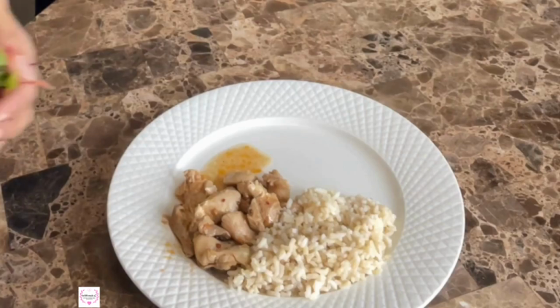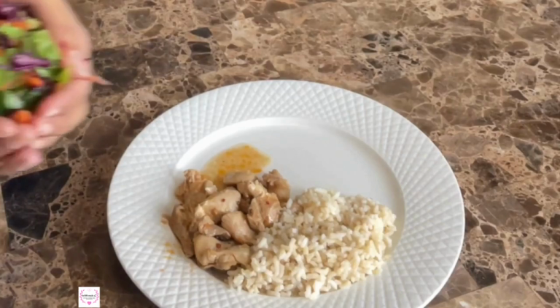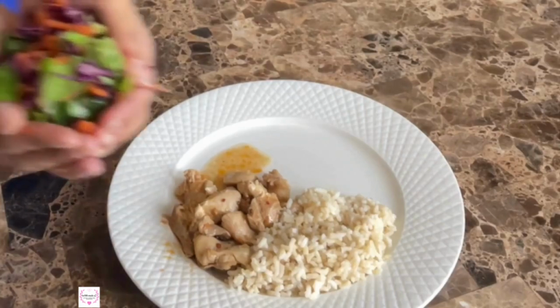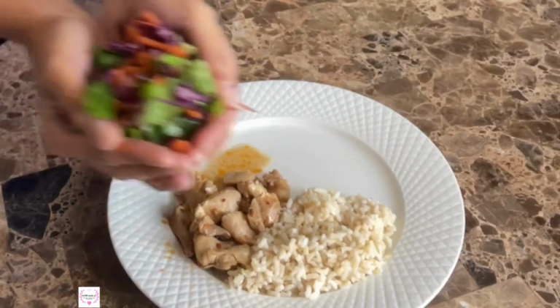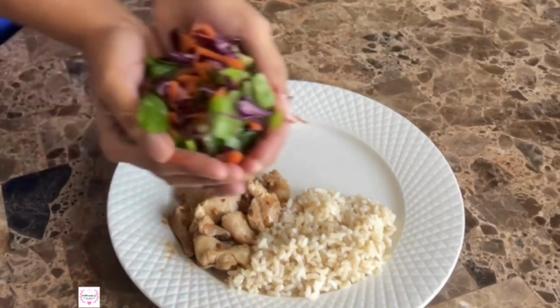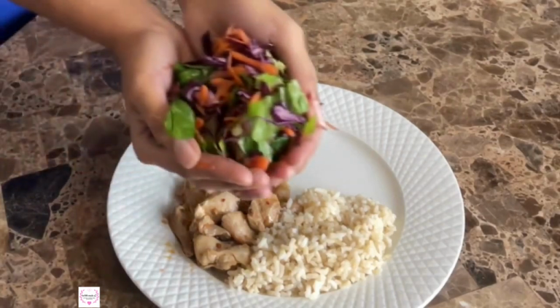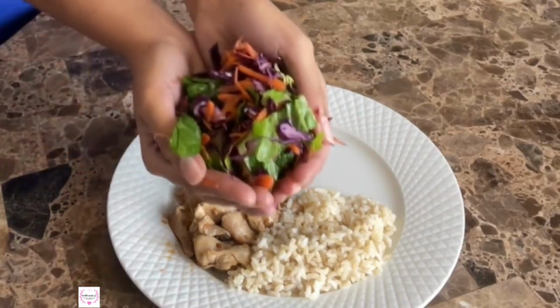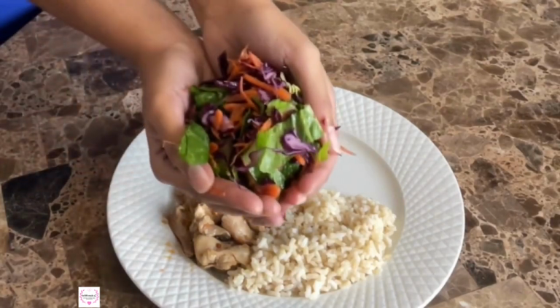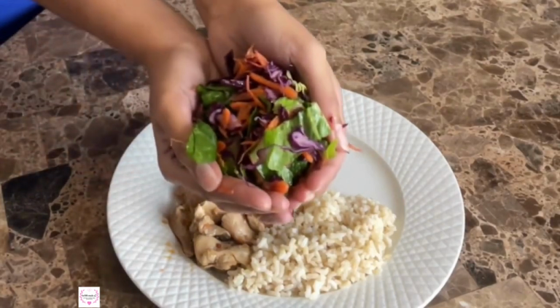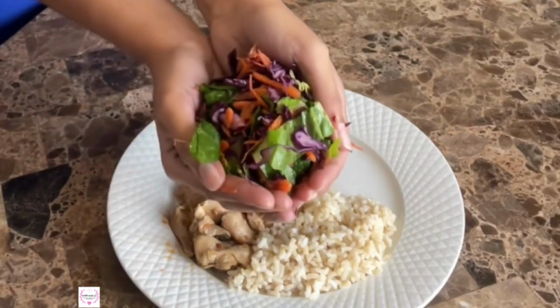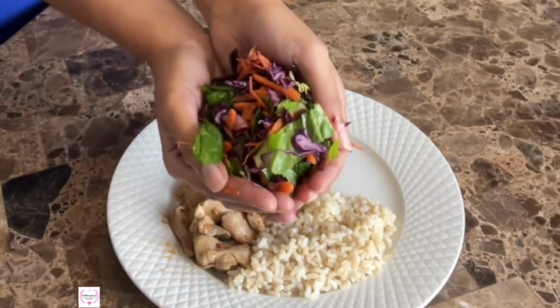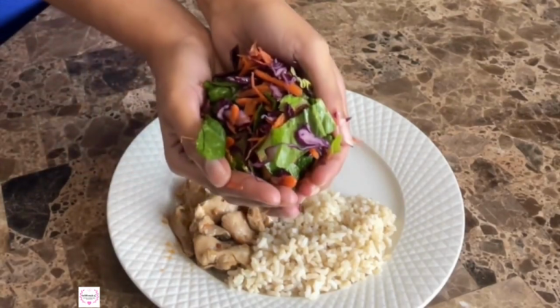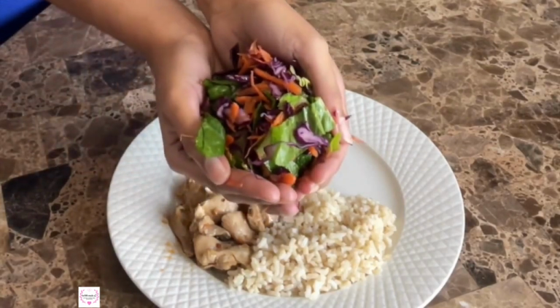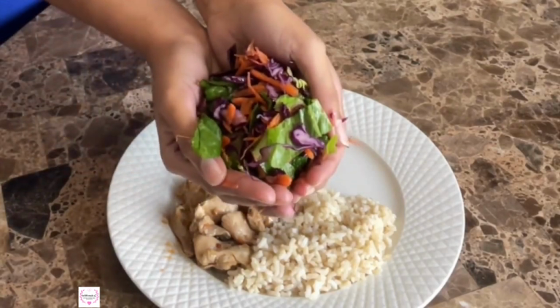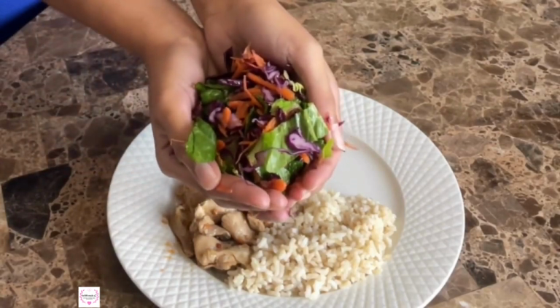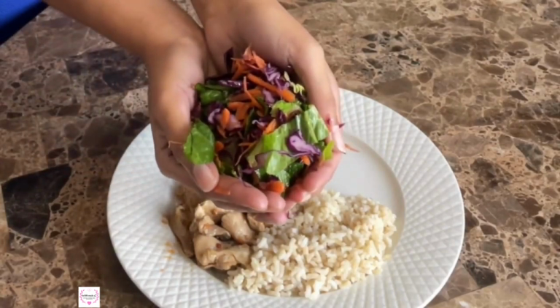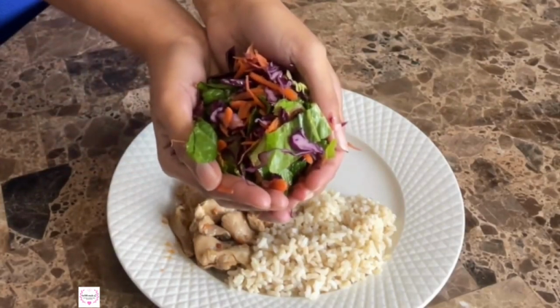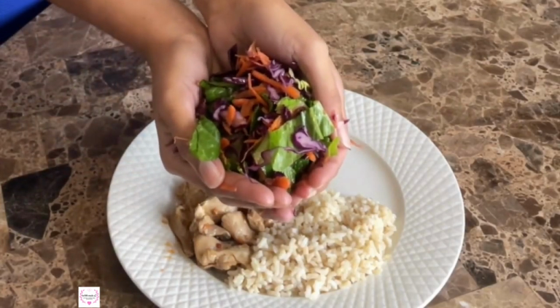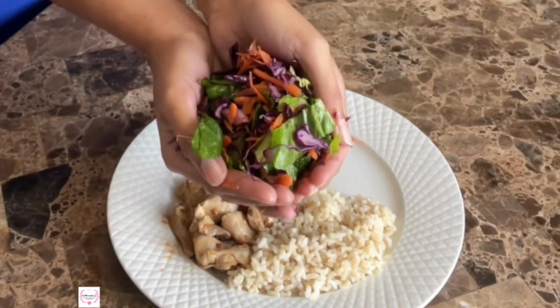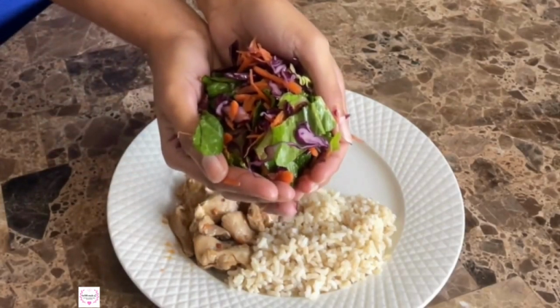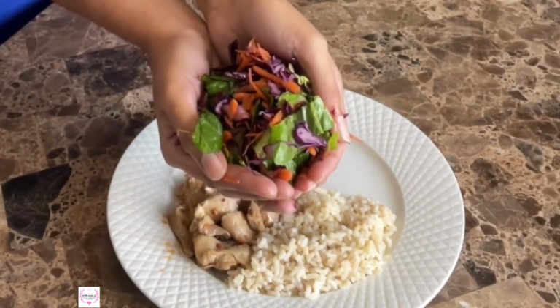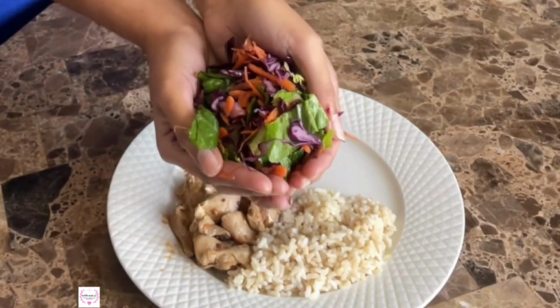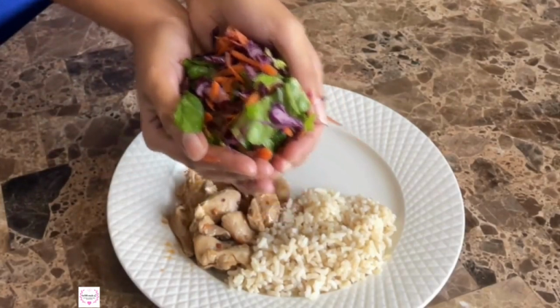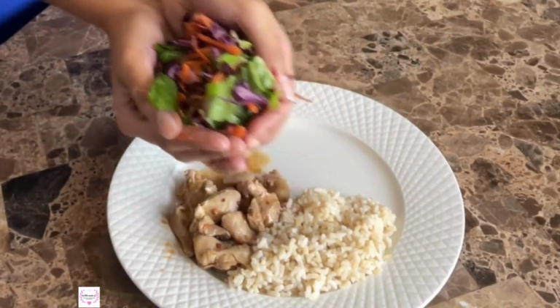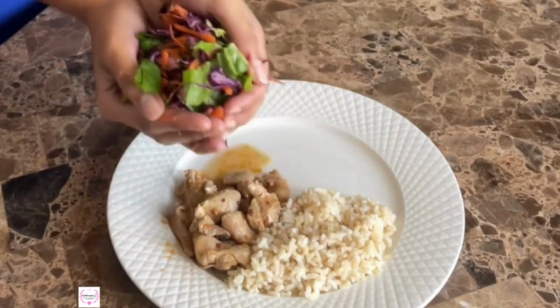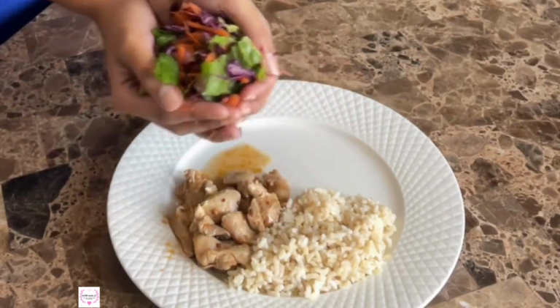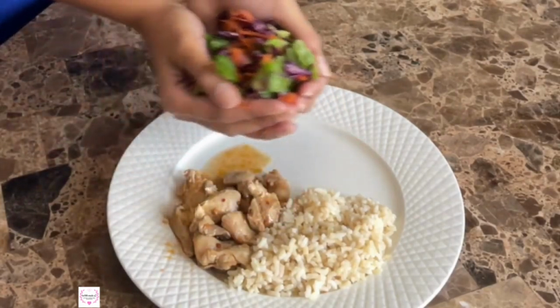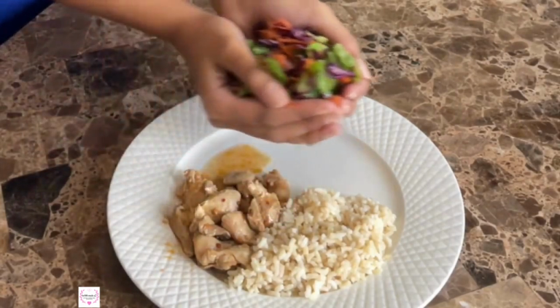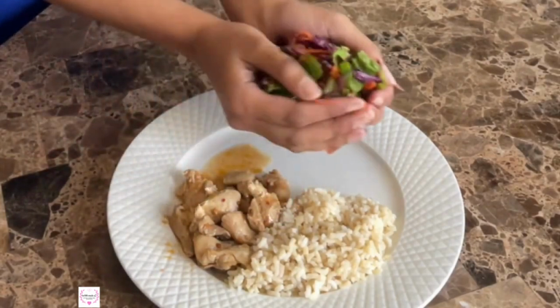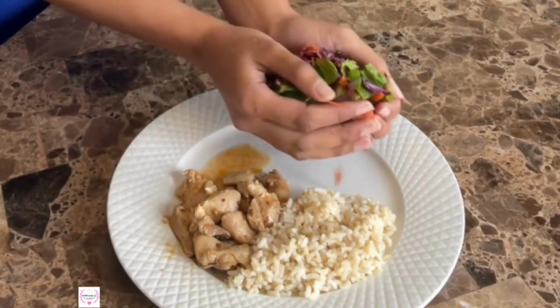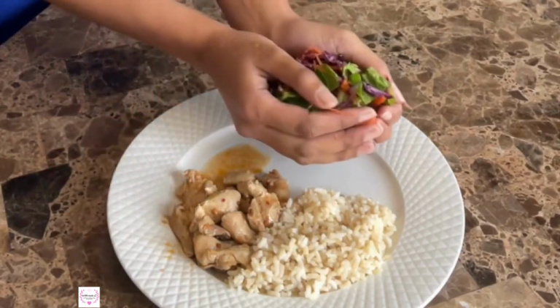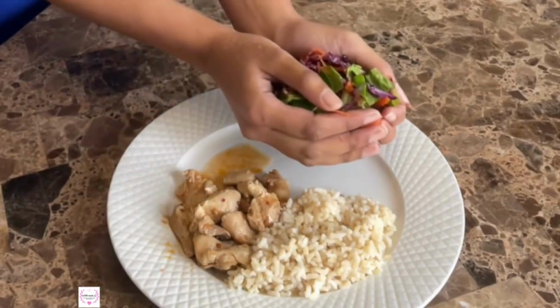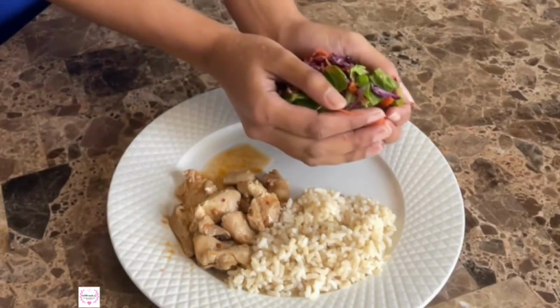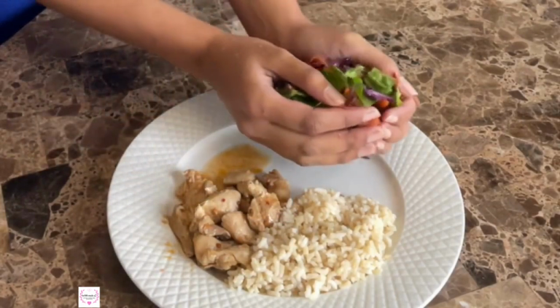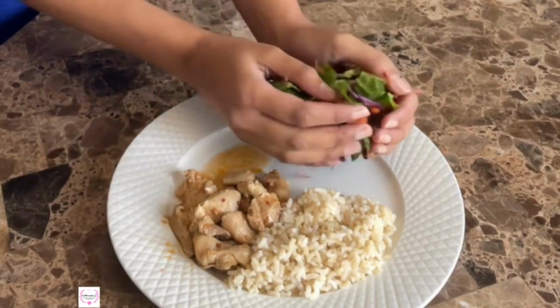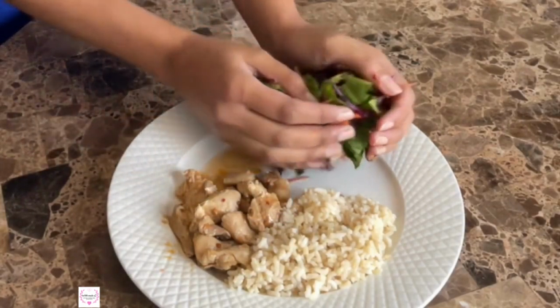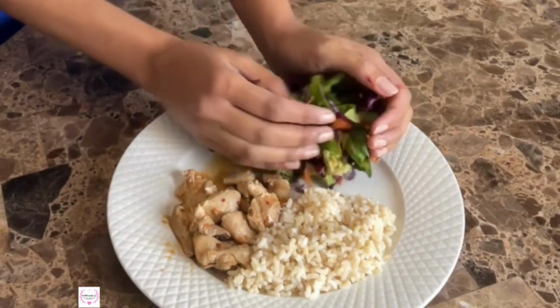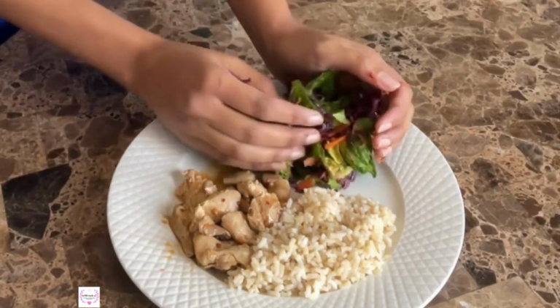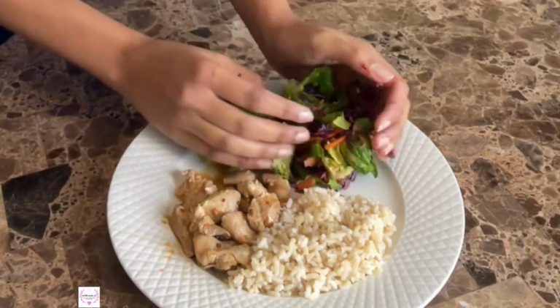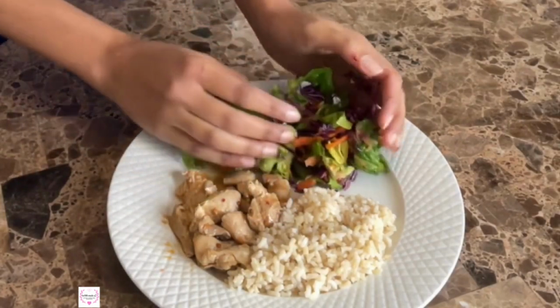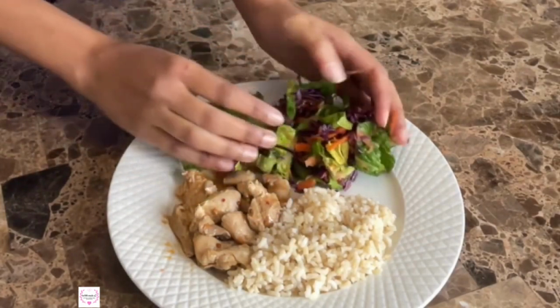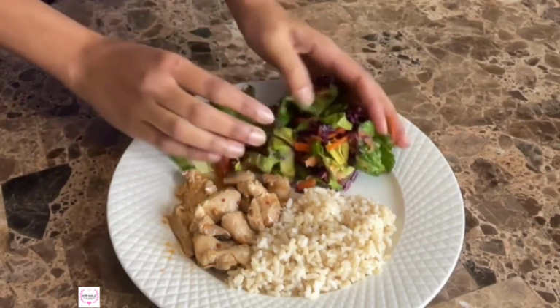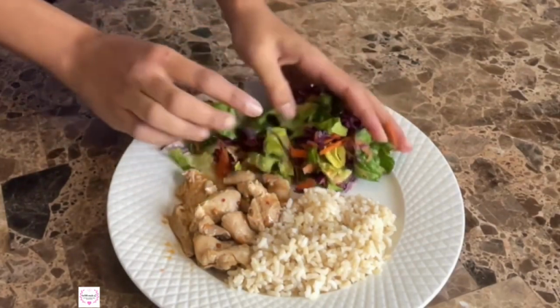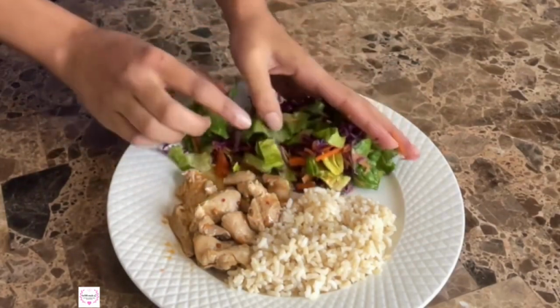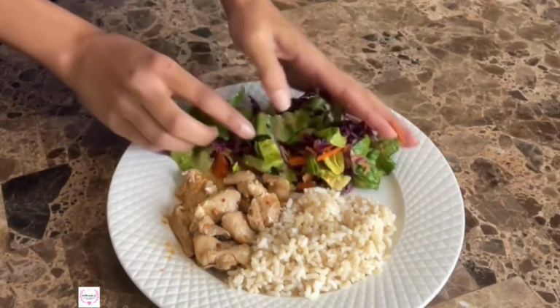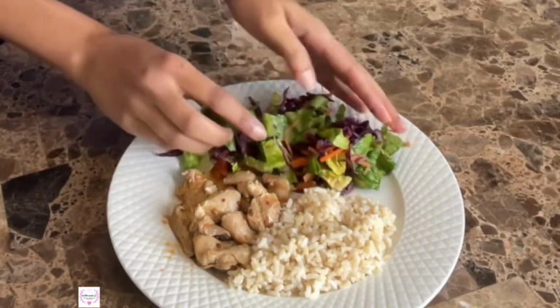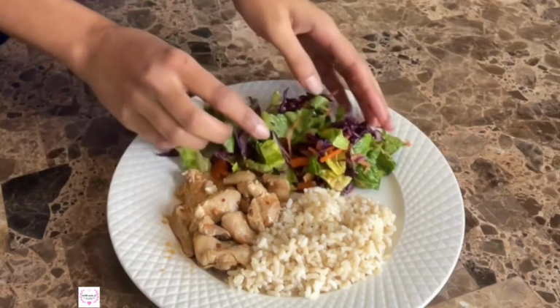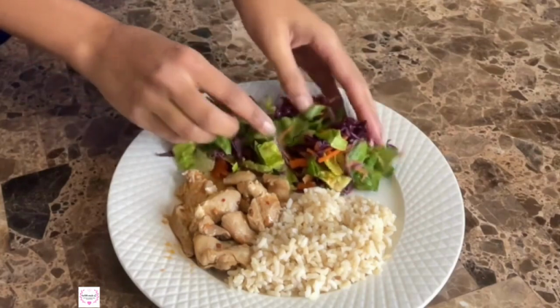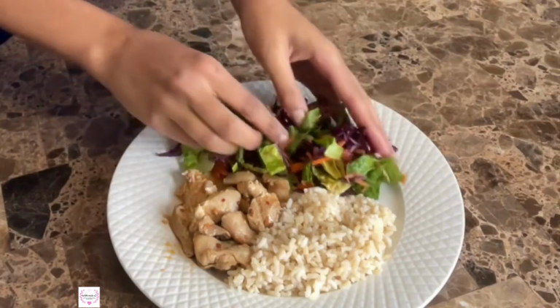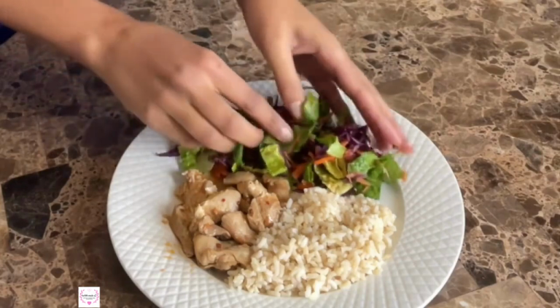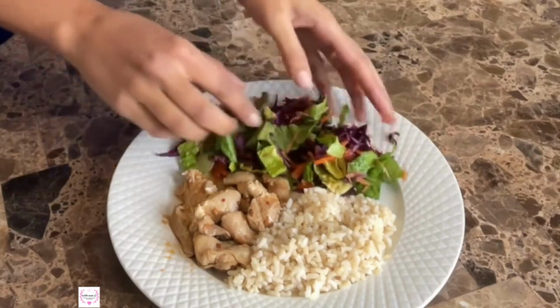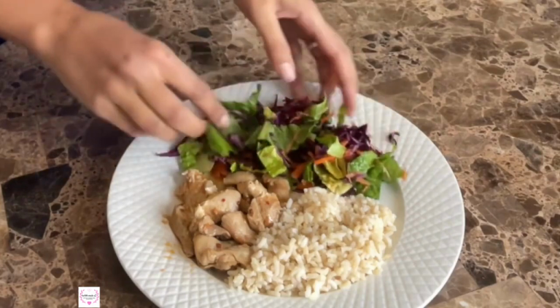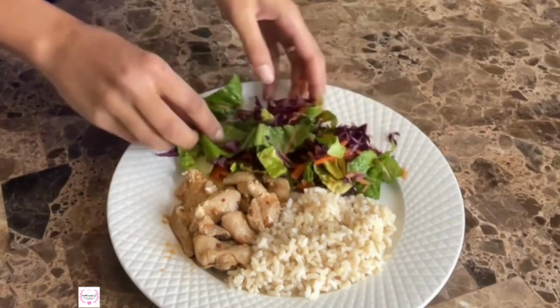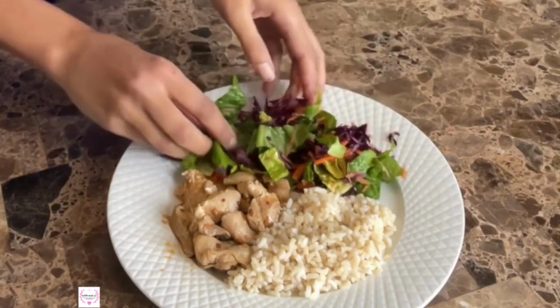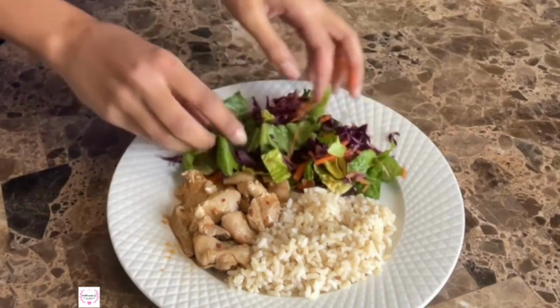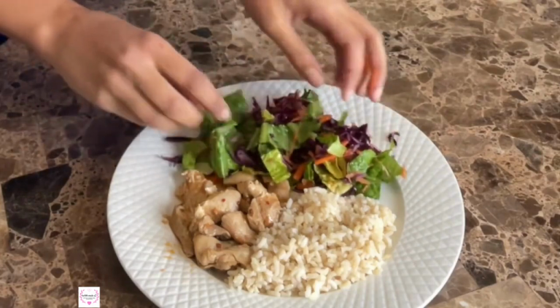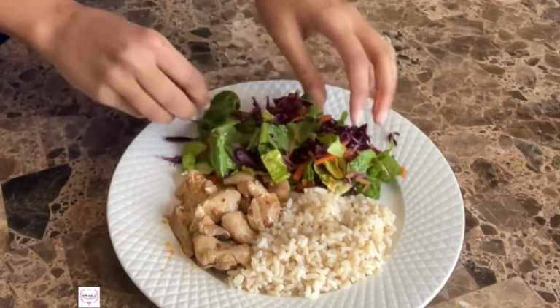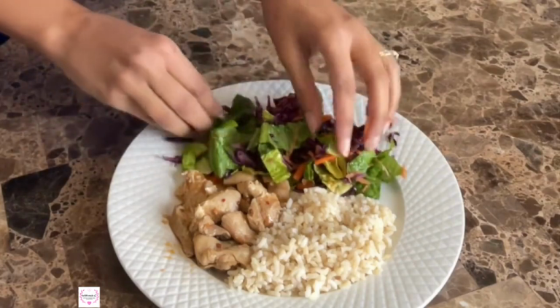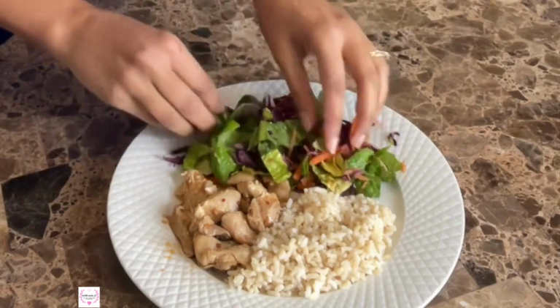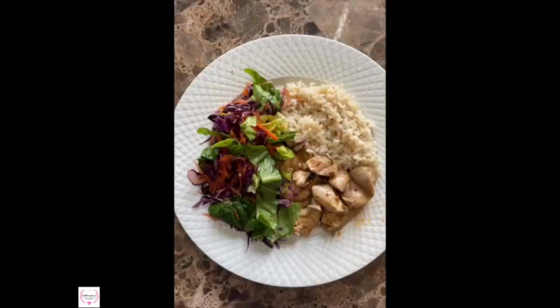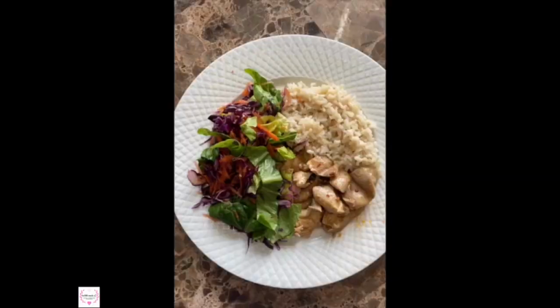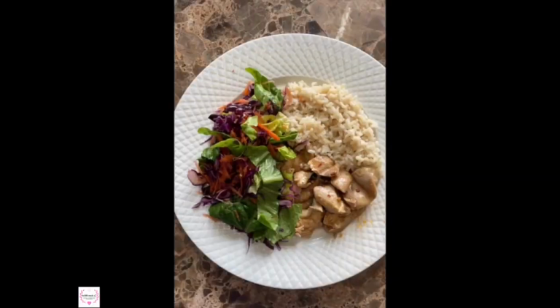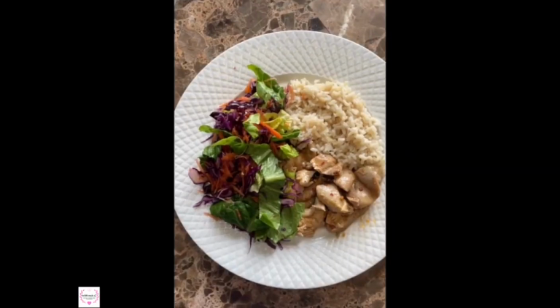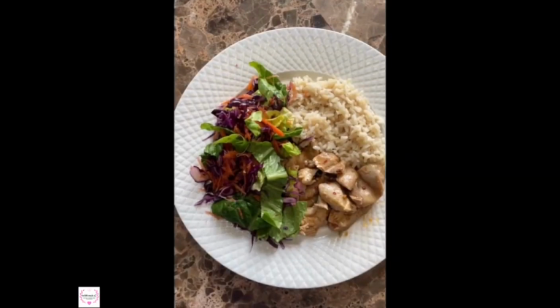Thirdly, I'm going to add some vegetables to fill half of my plate, which works out to about the size of two open hands.